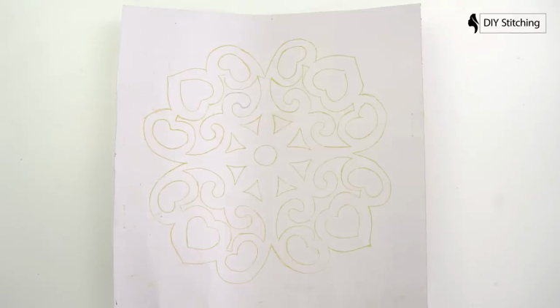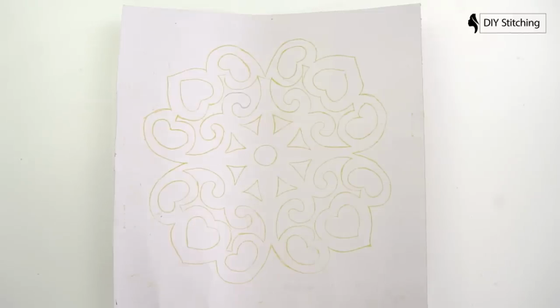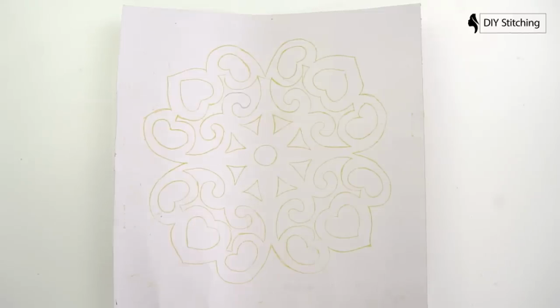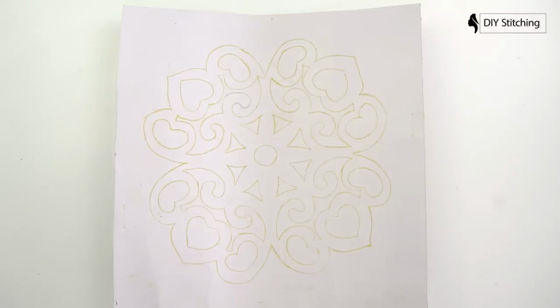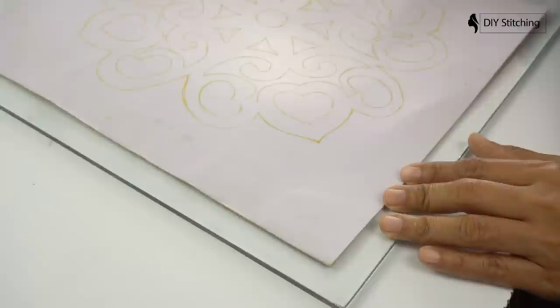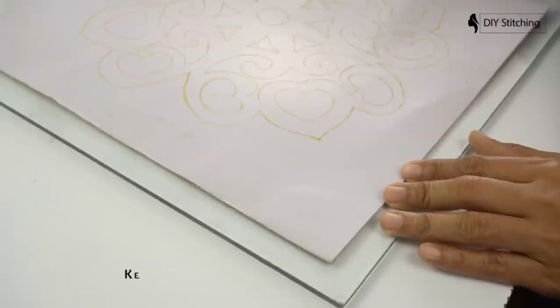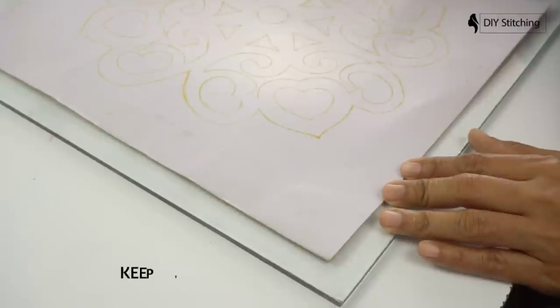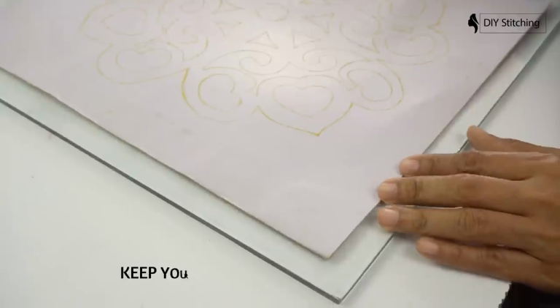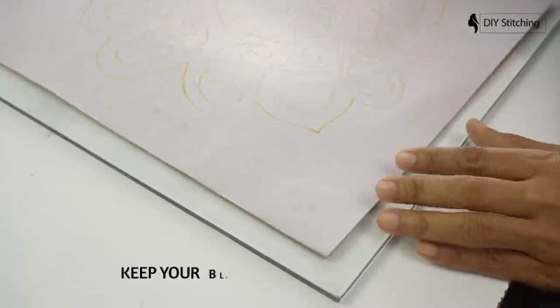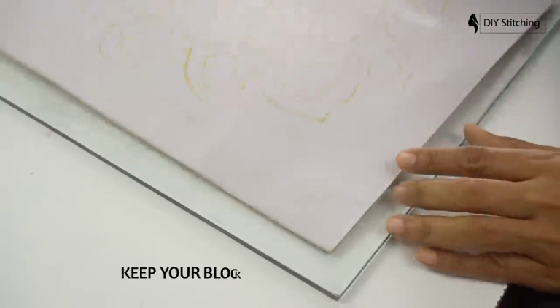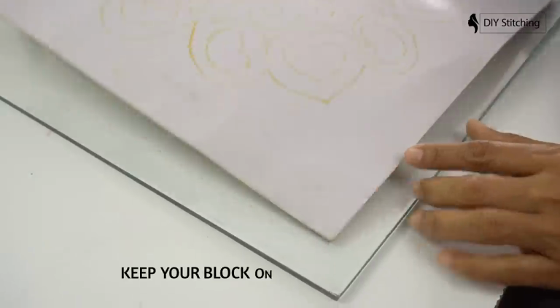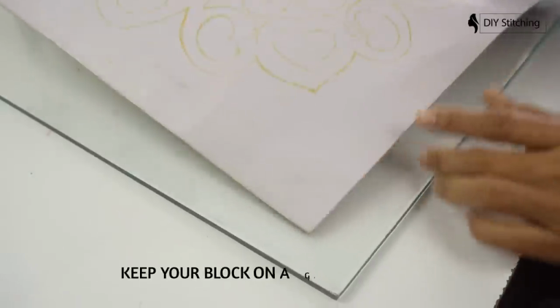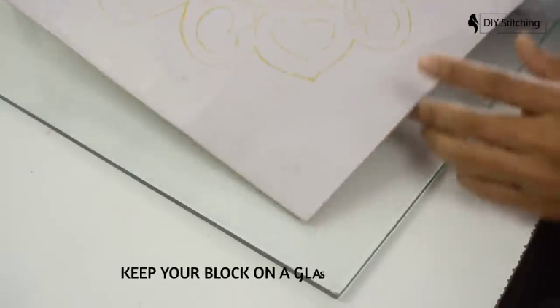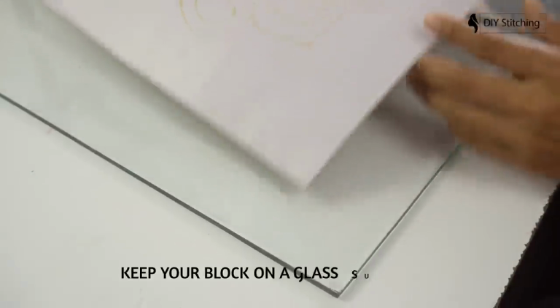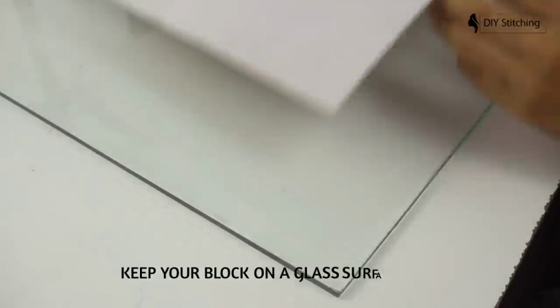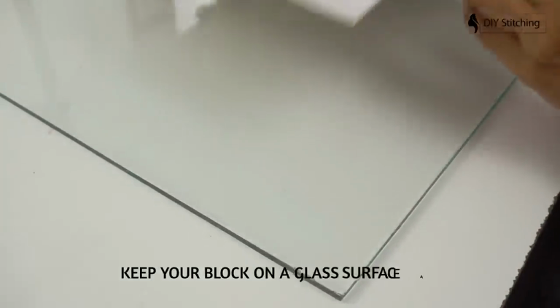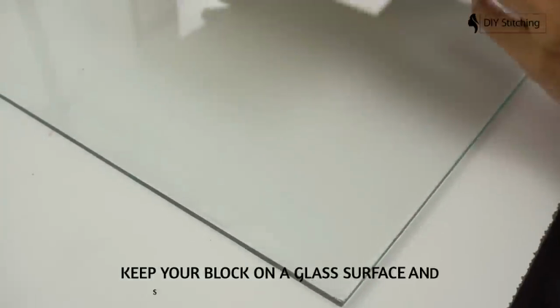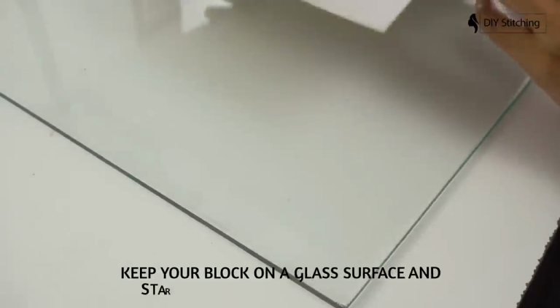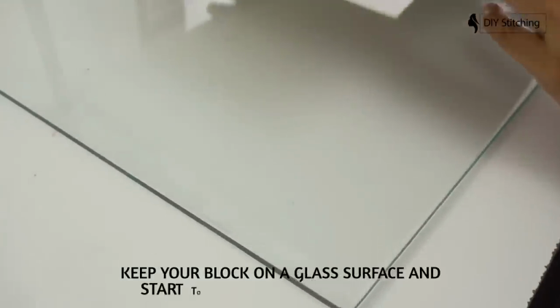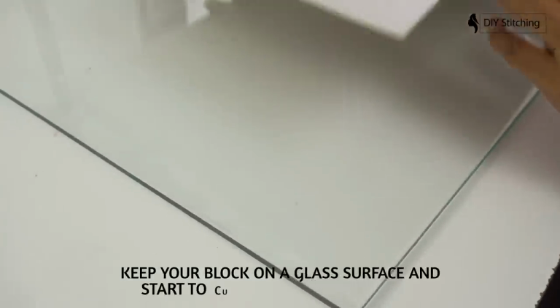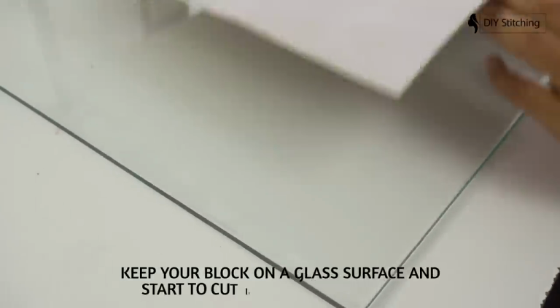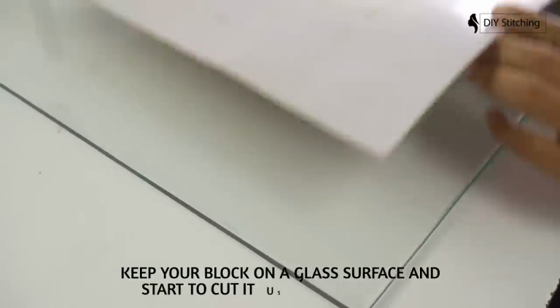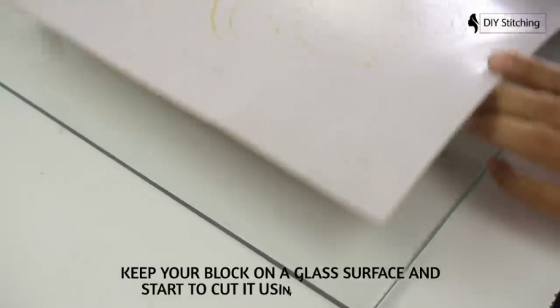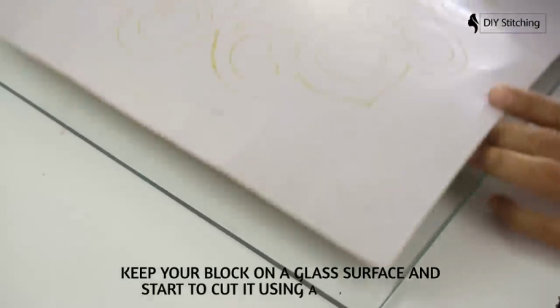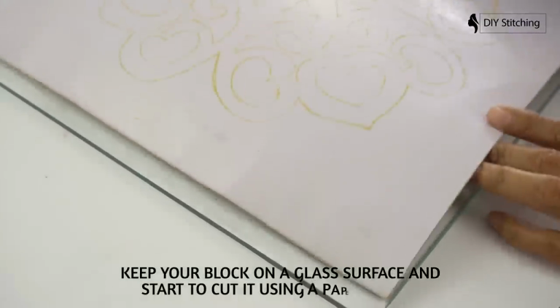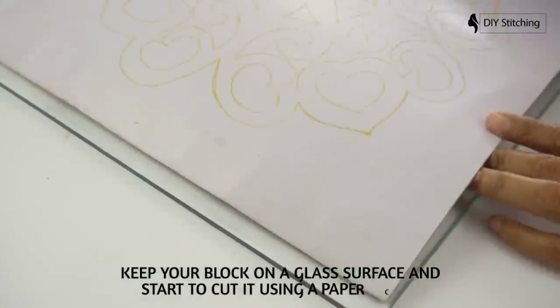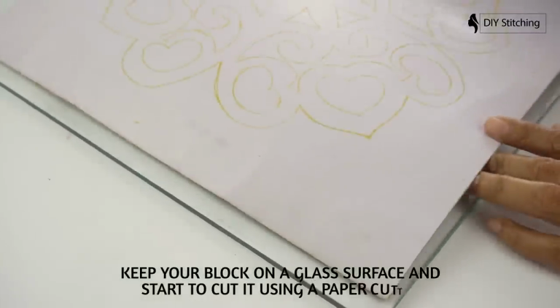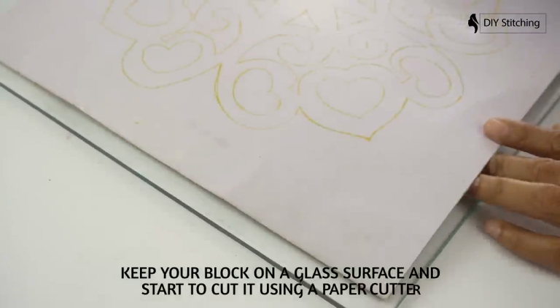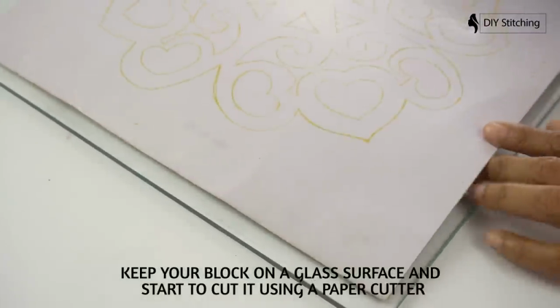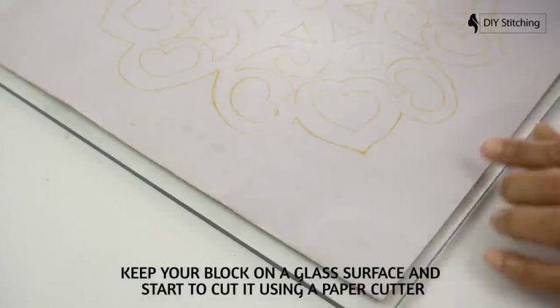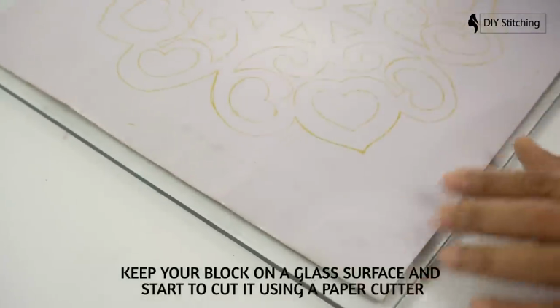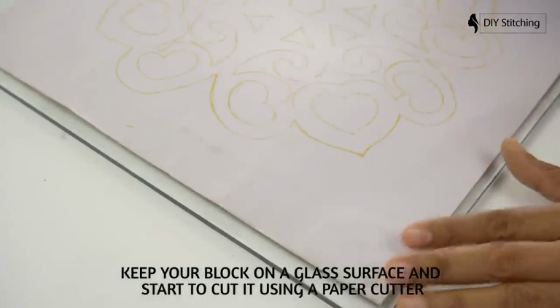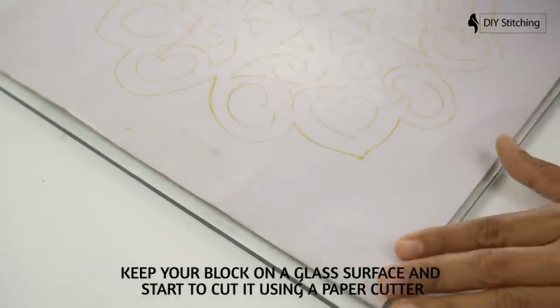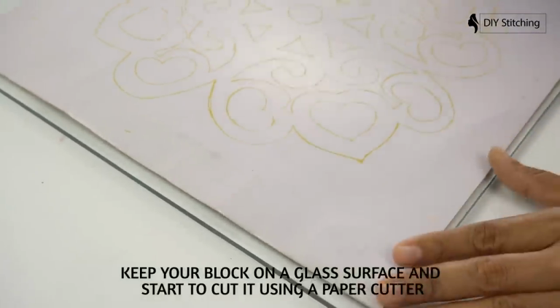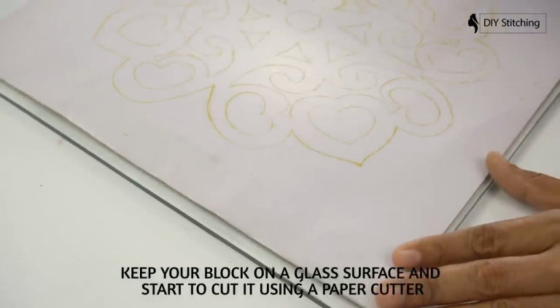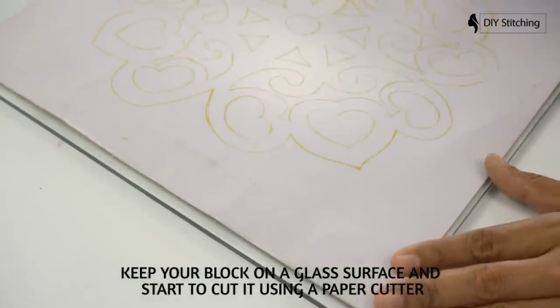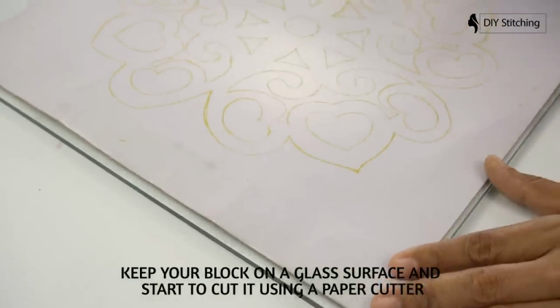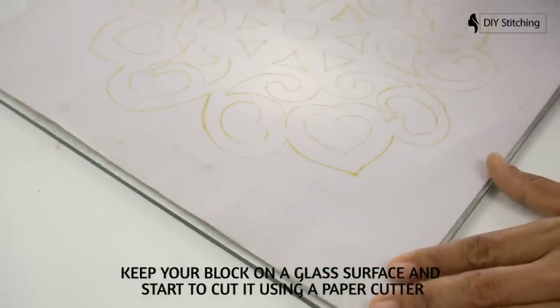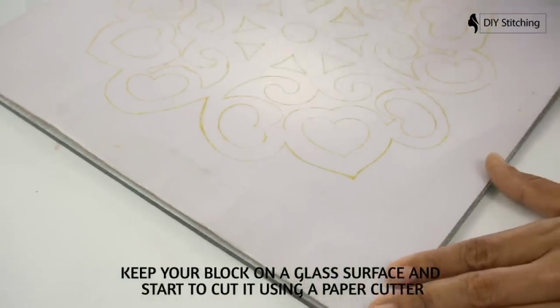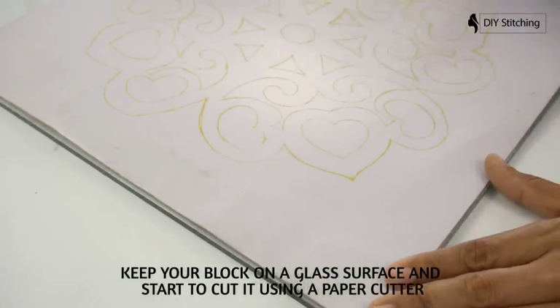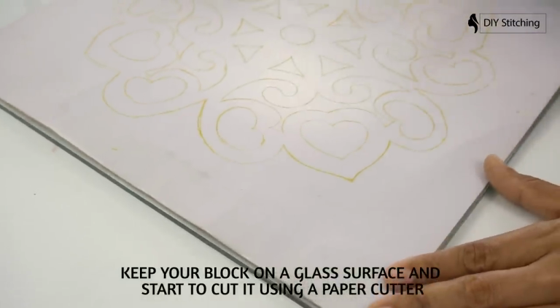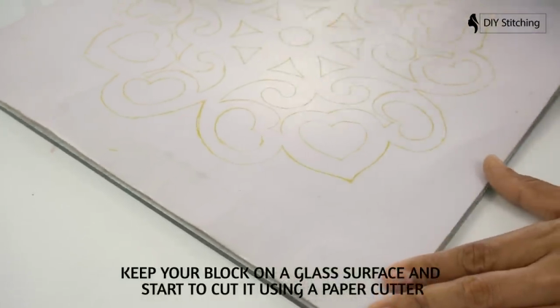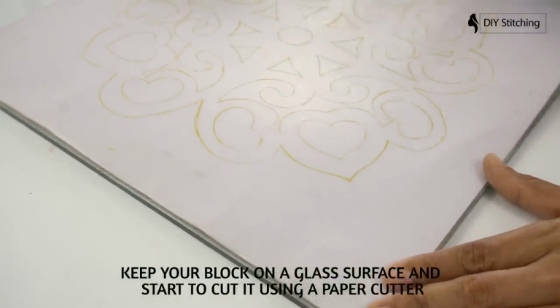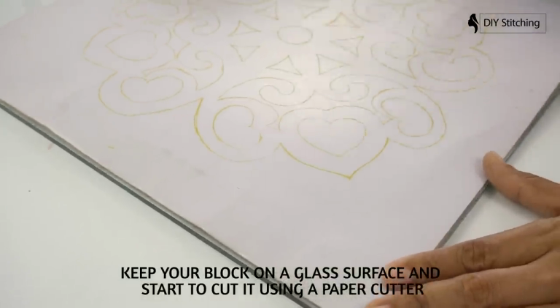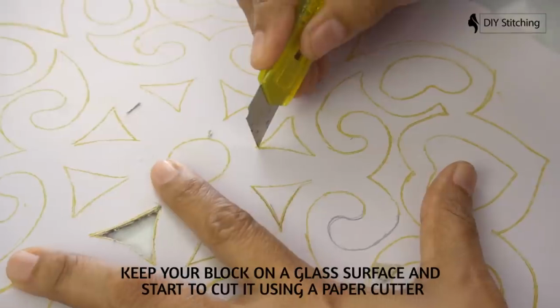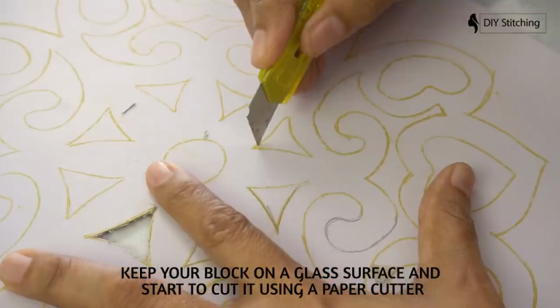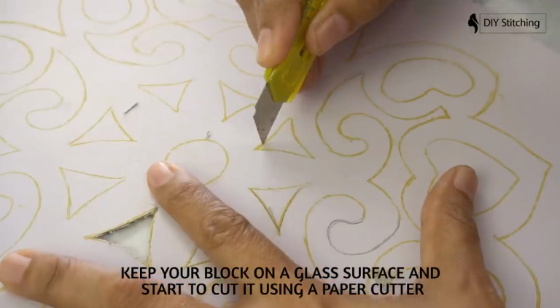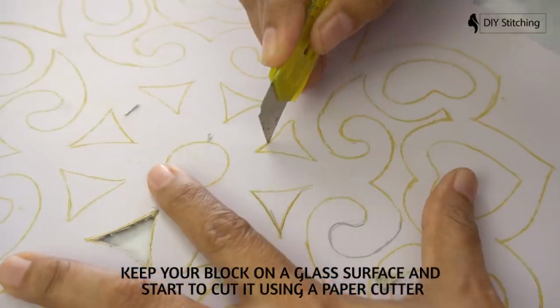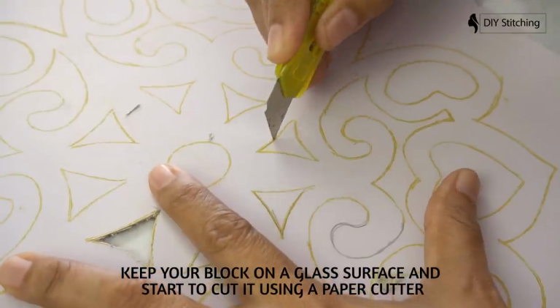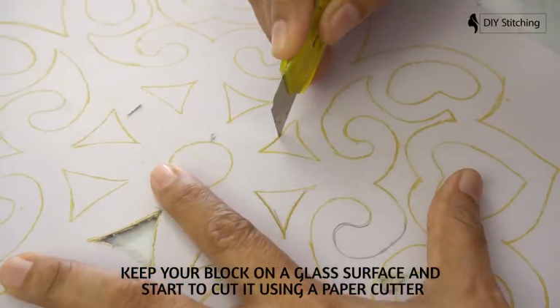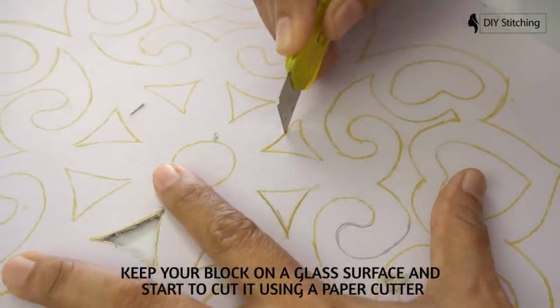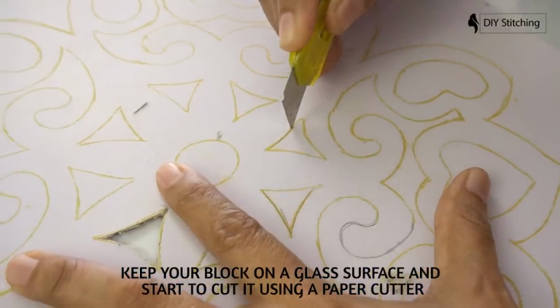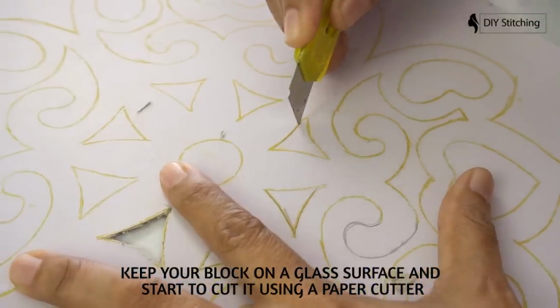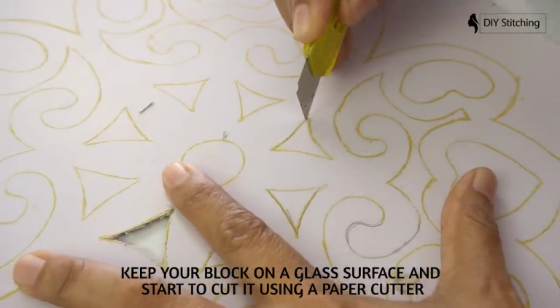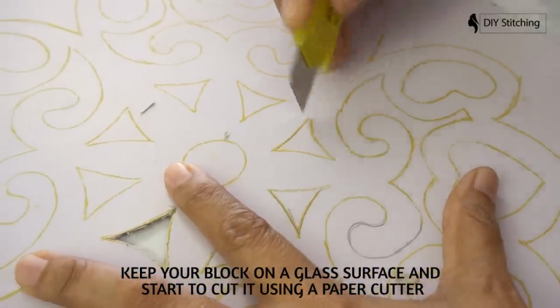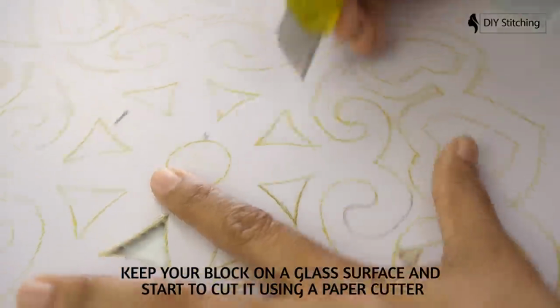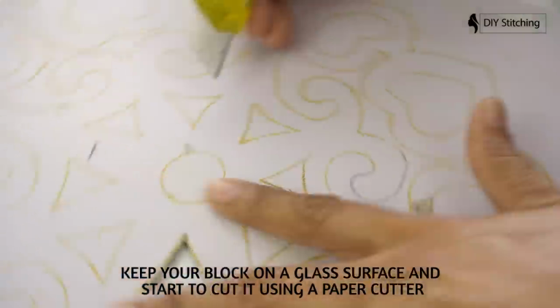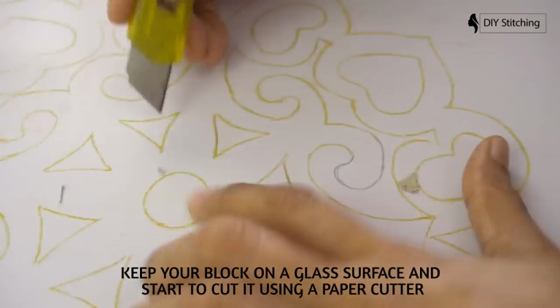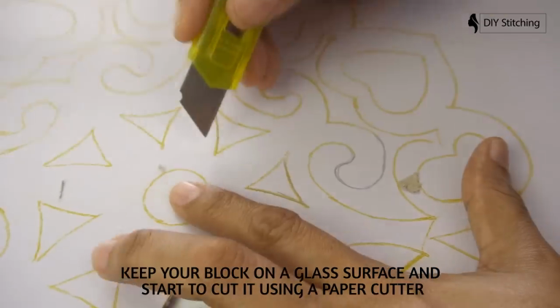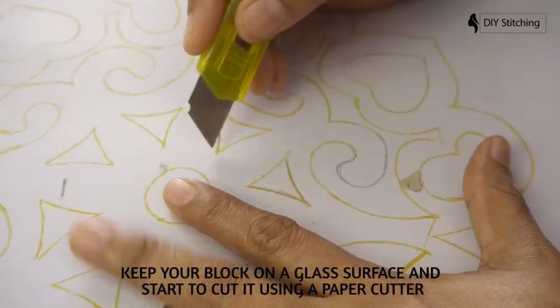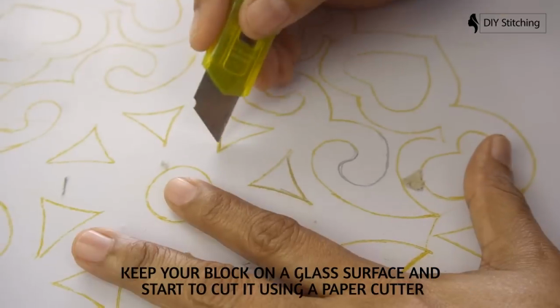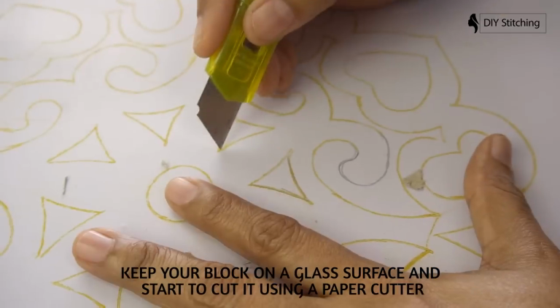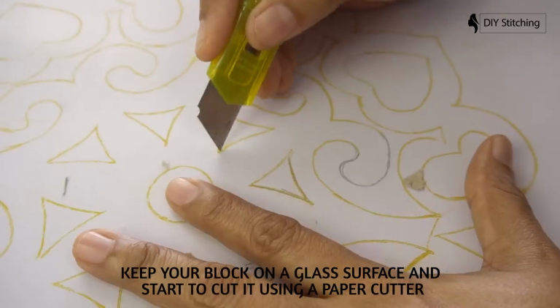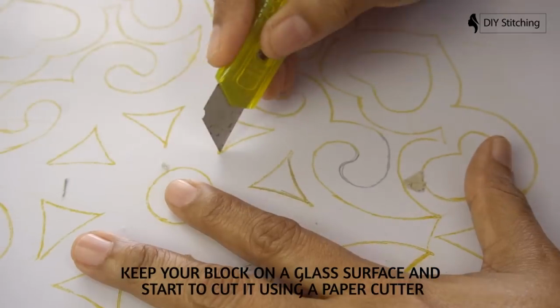Keep your block on a glass surface and start to cut it using a paper cutter.